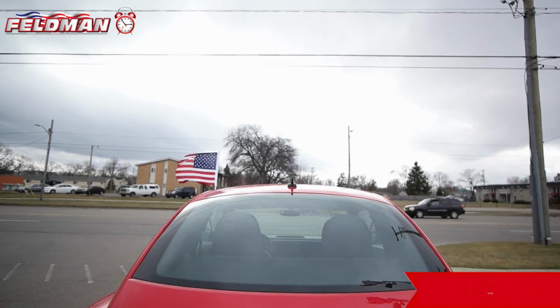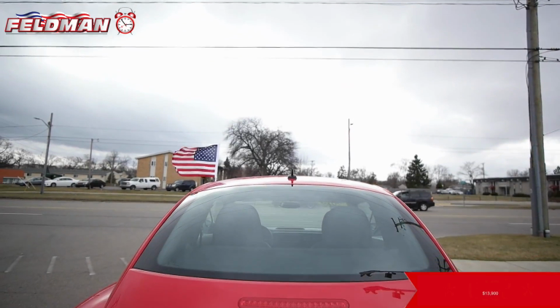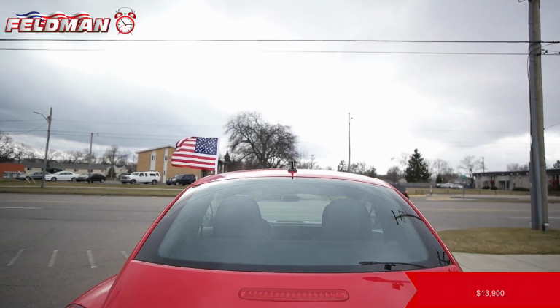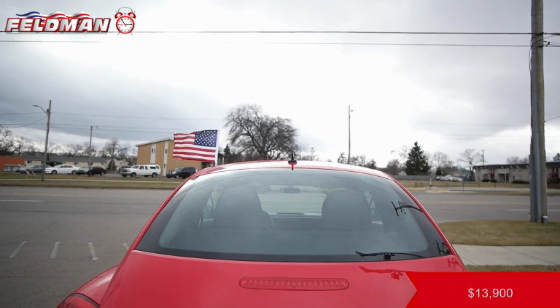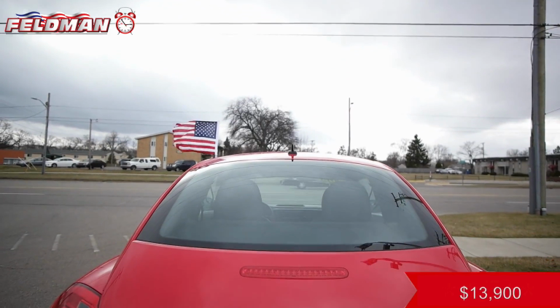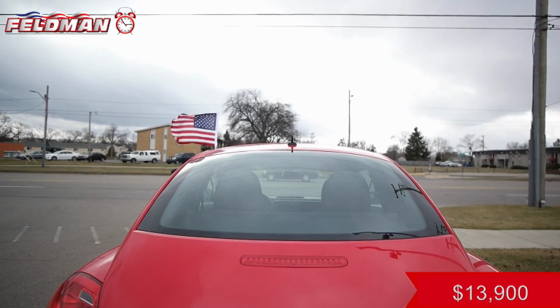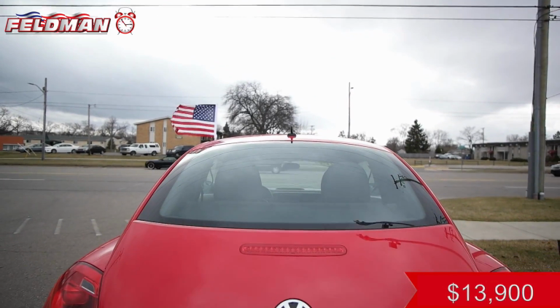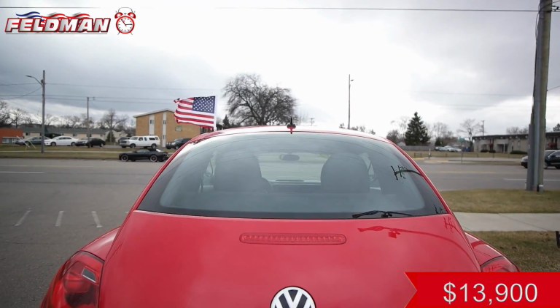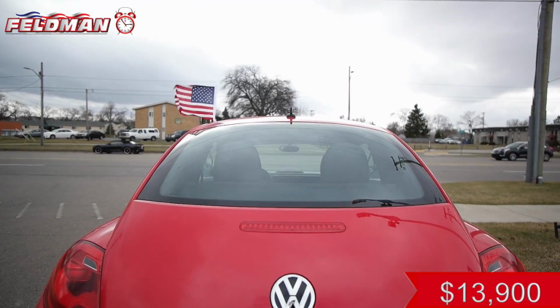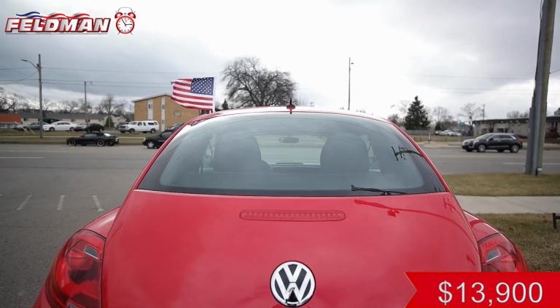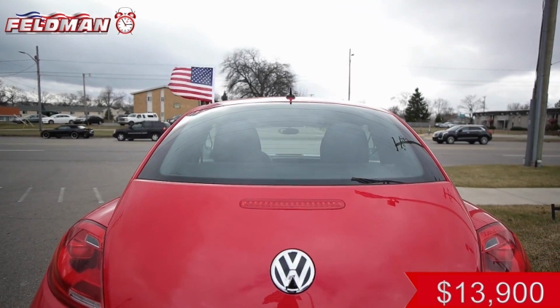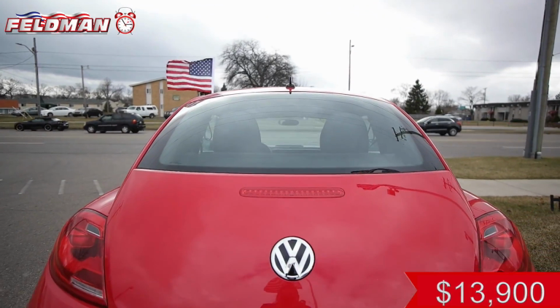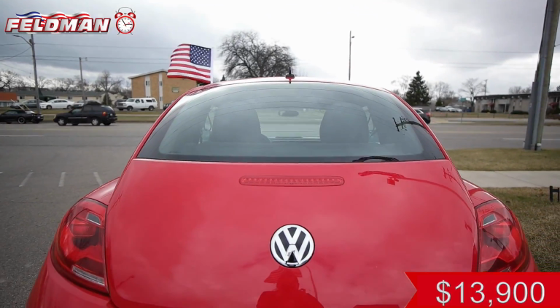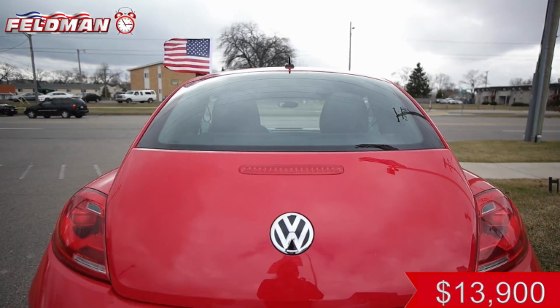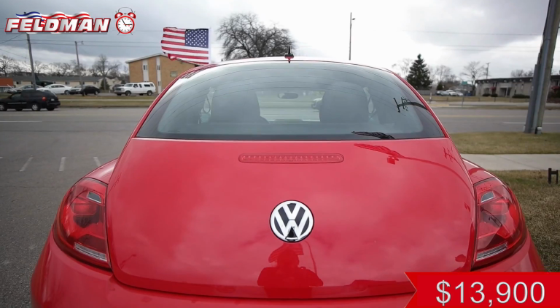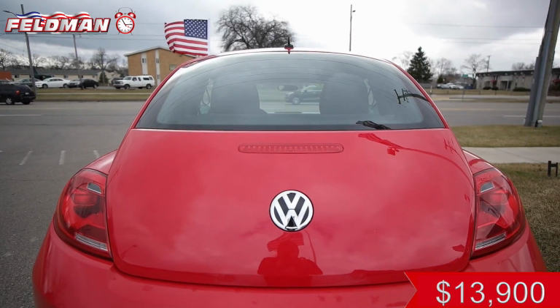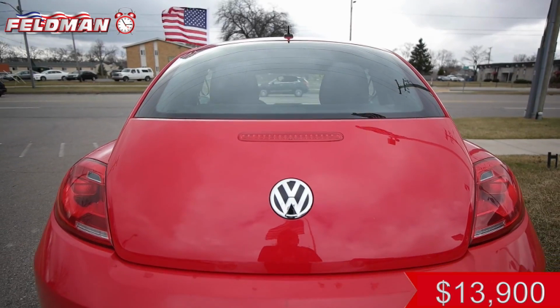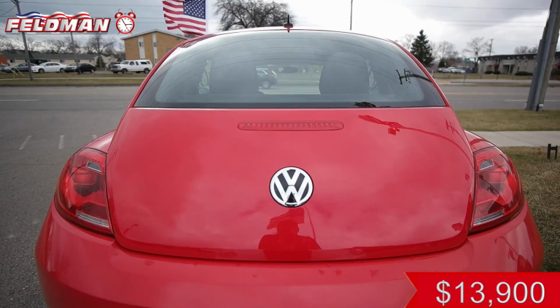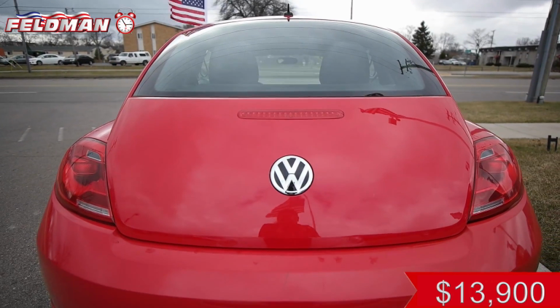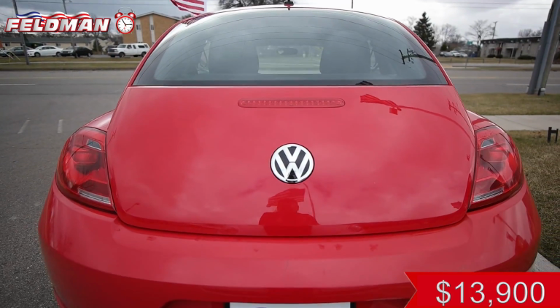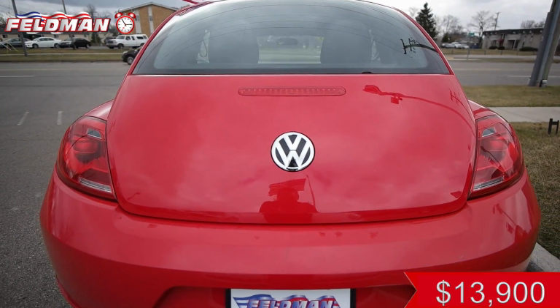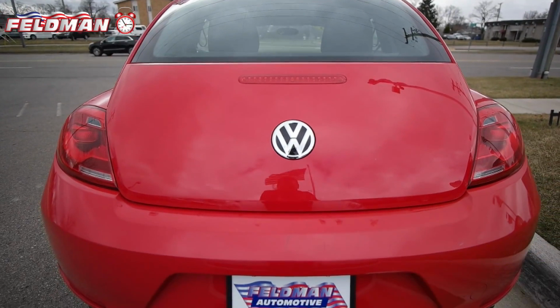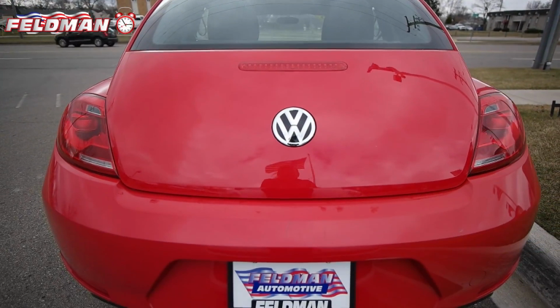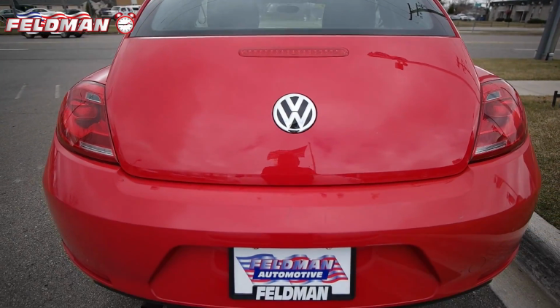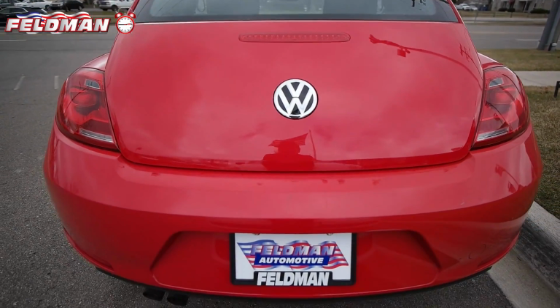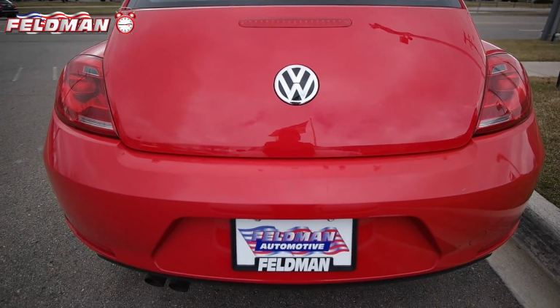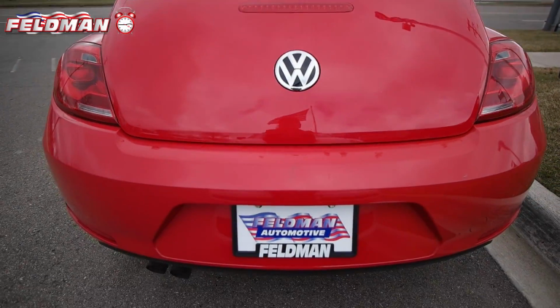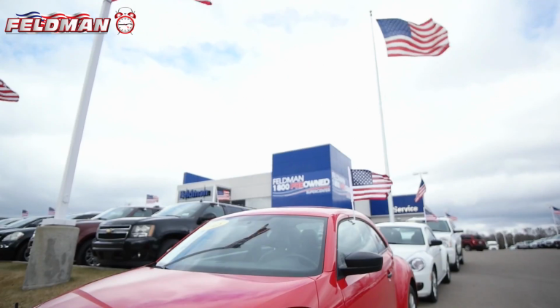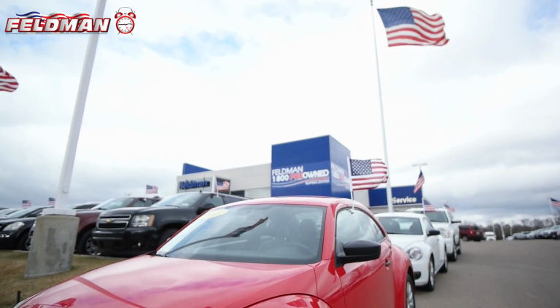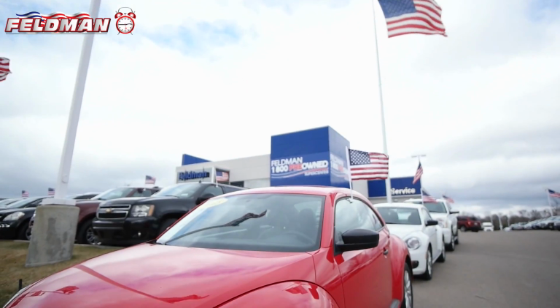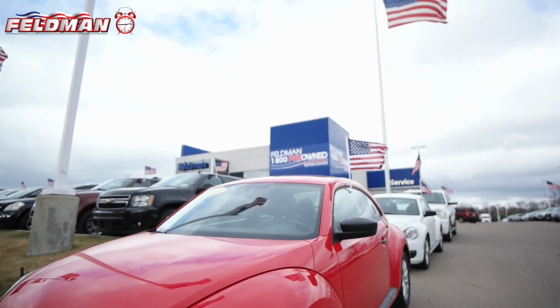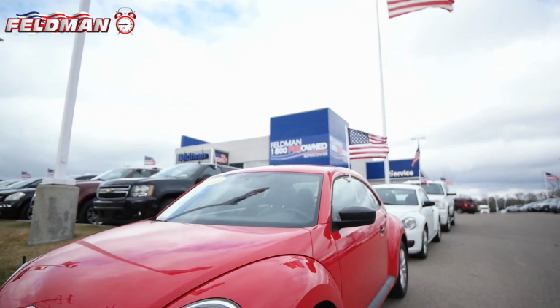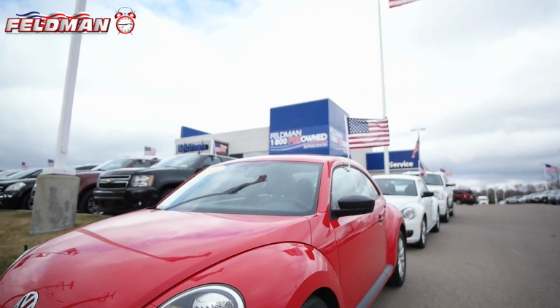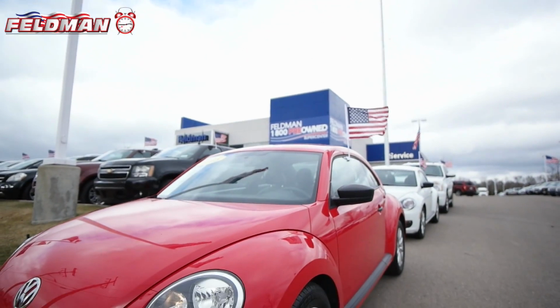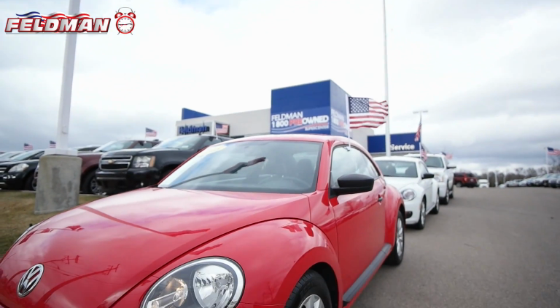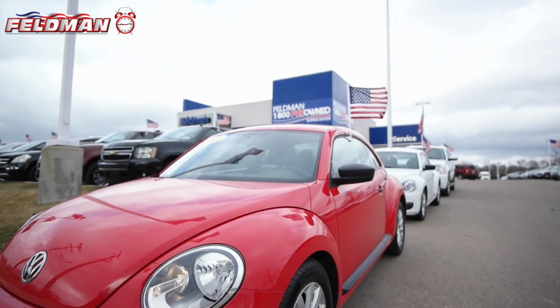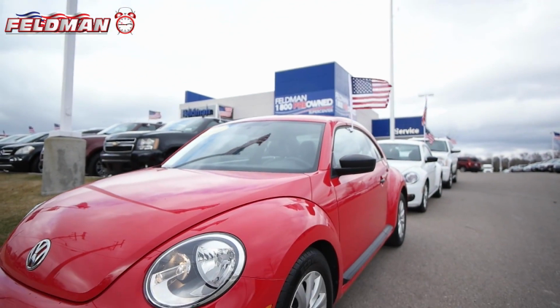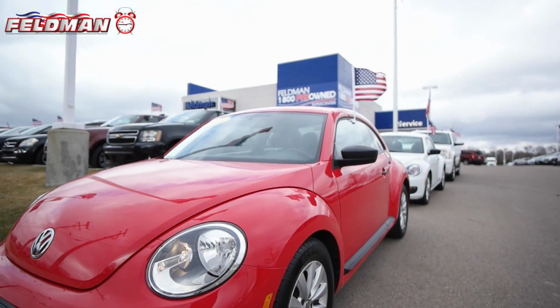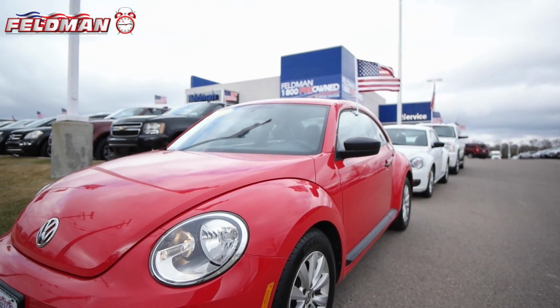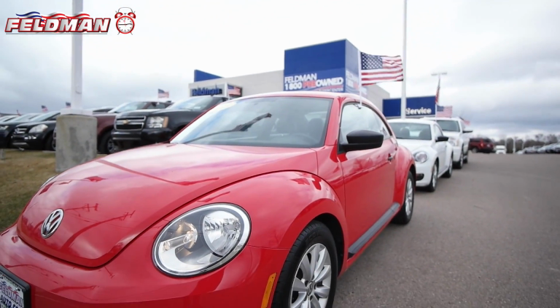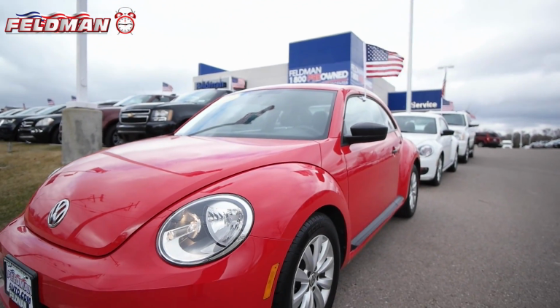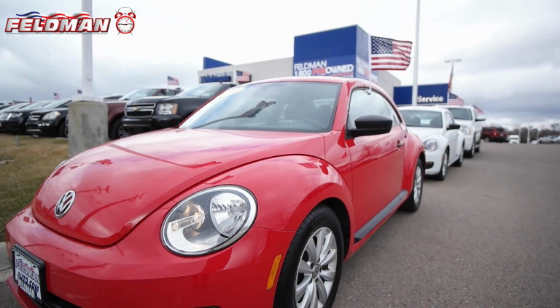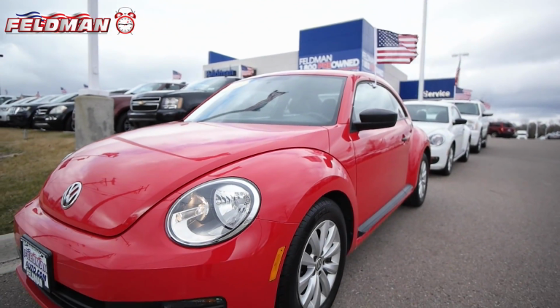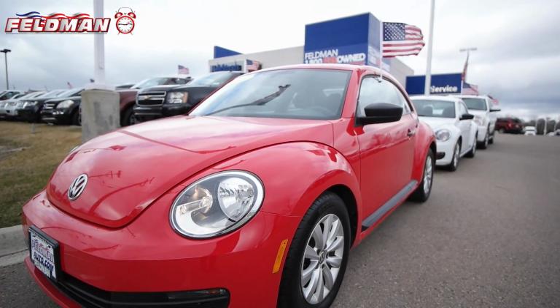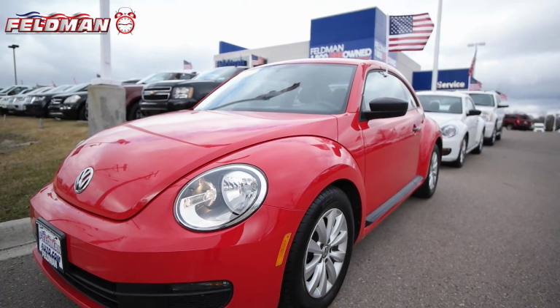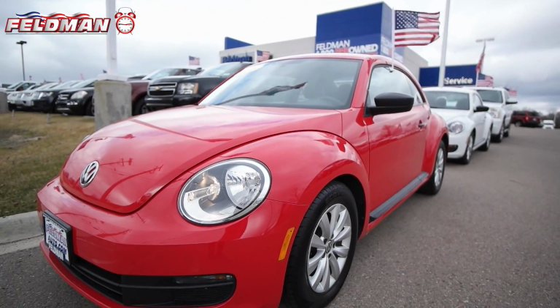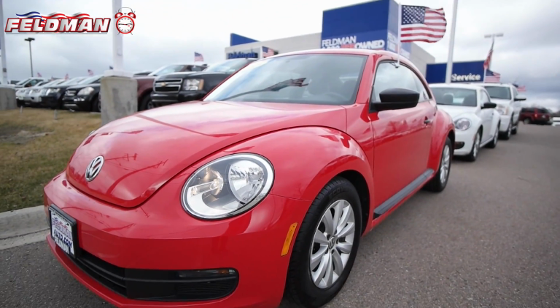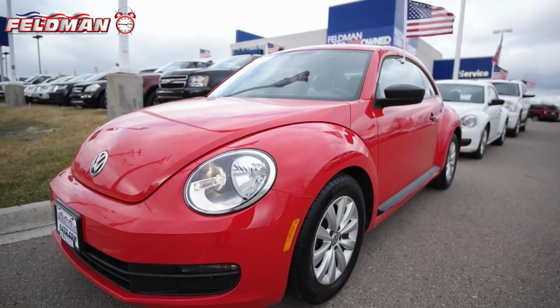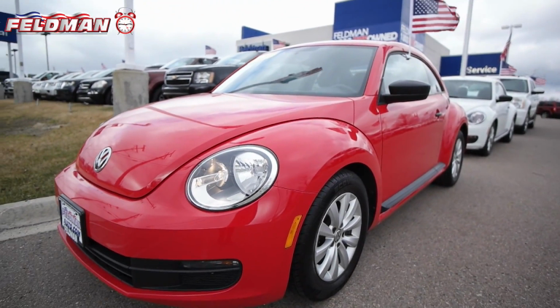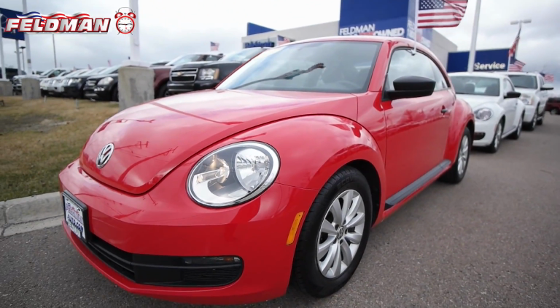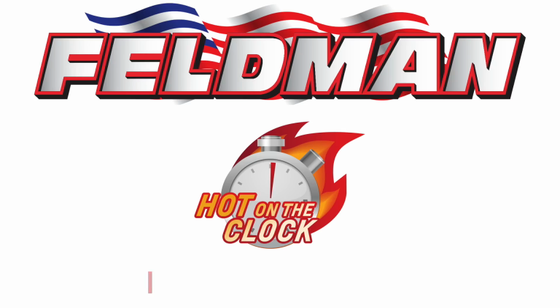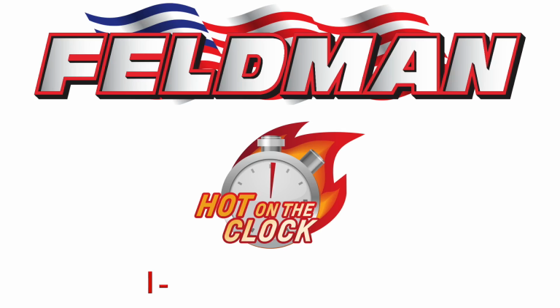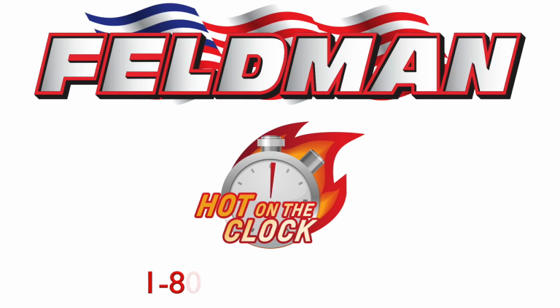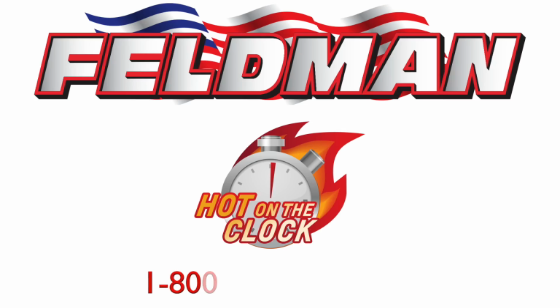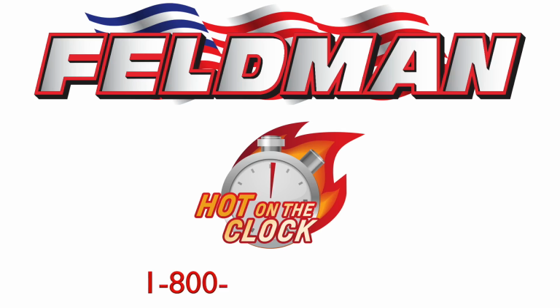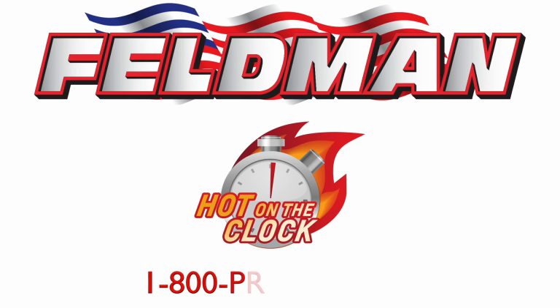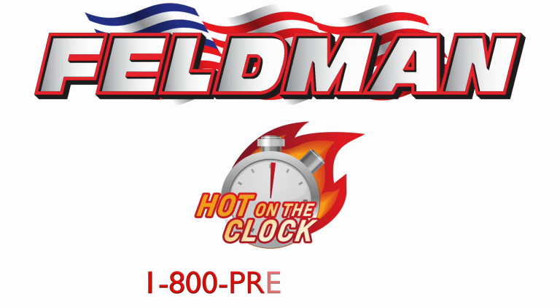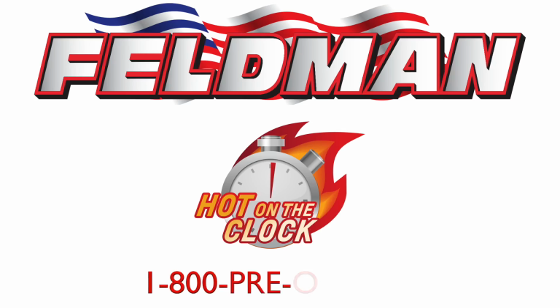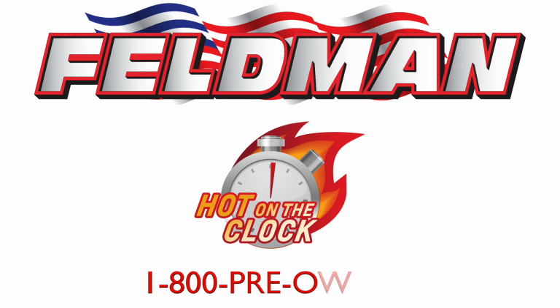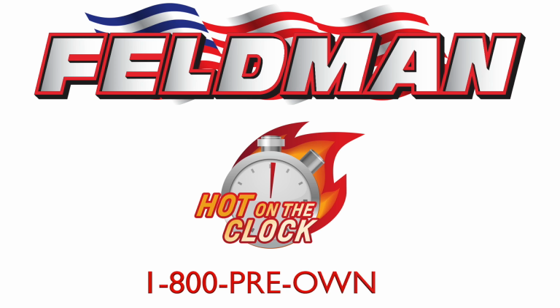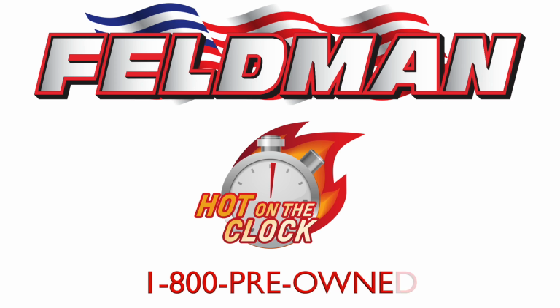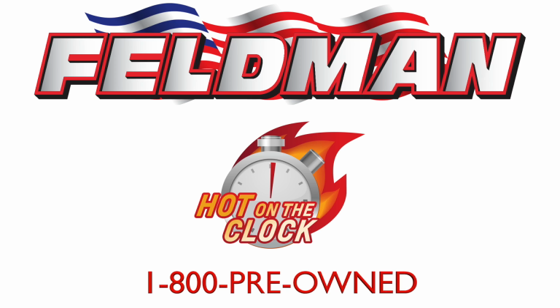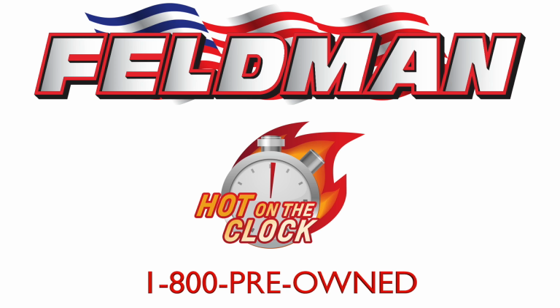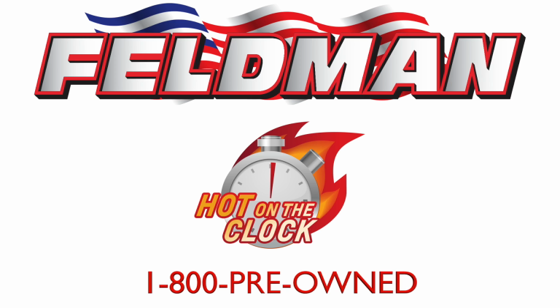At just $13,900, this car is hot on the clock and going fast. So don't wait. Call 1-800-PREOWNED NOW.